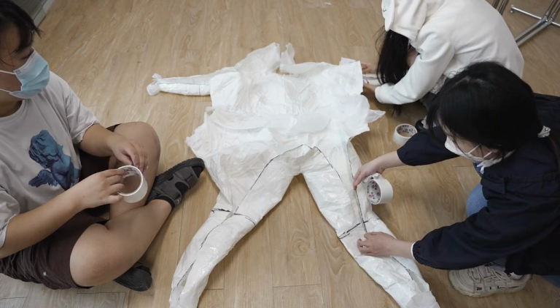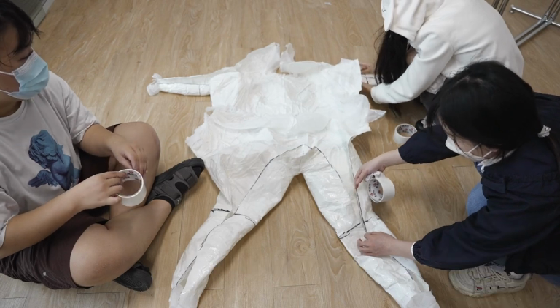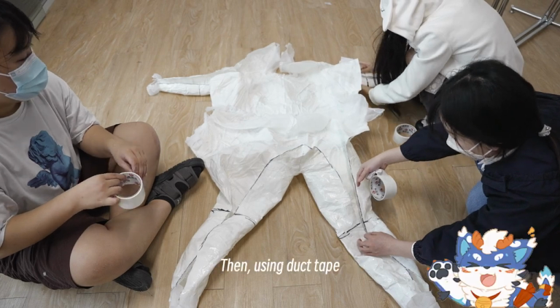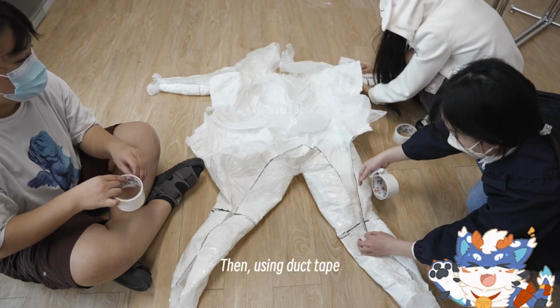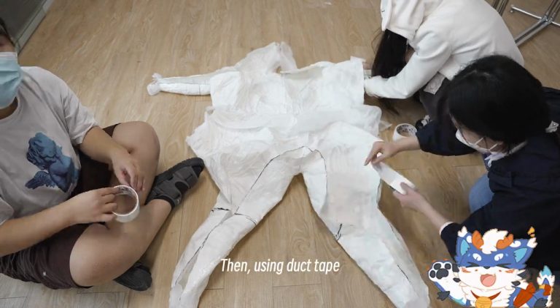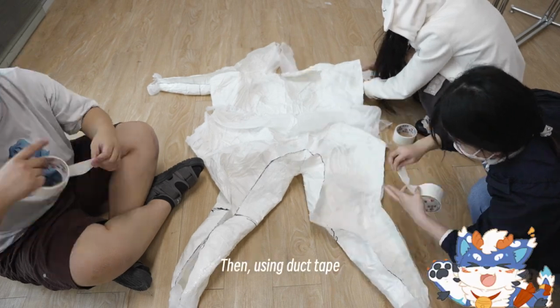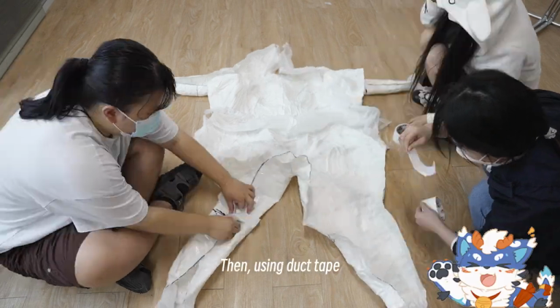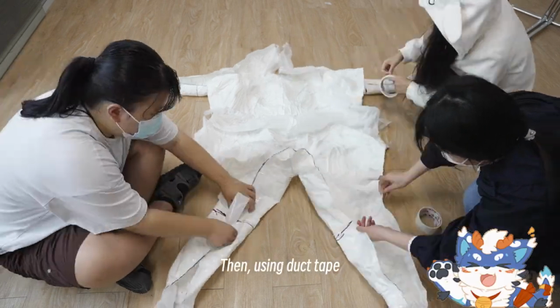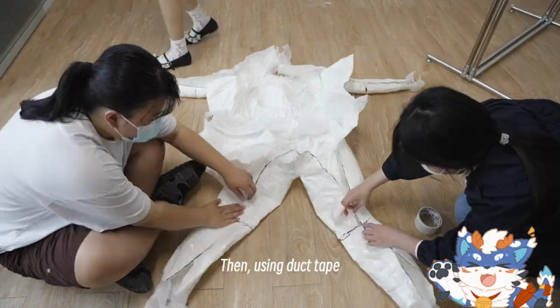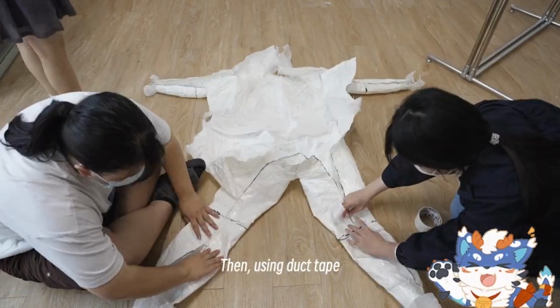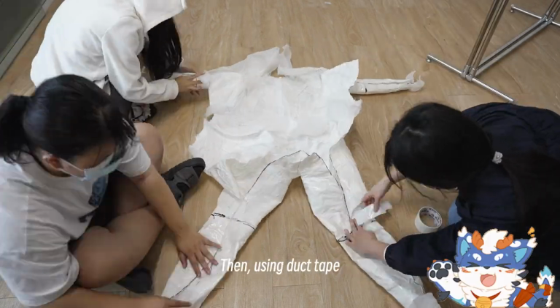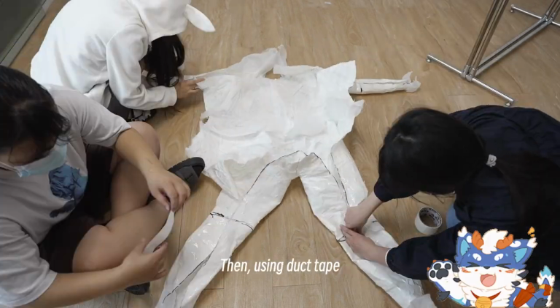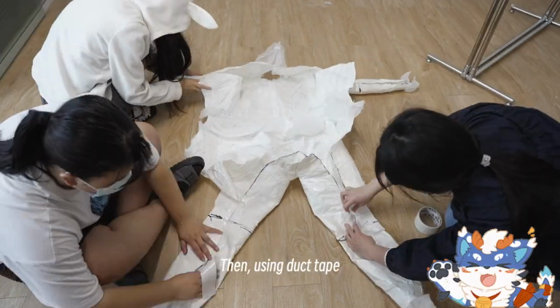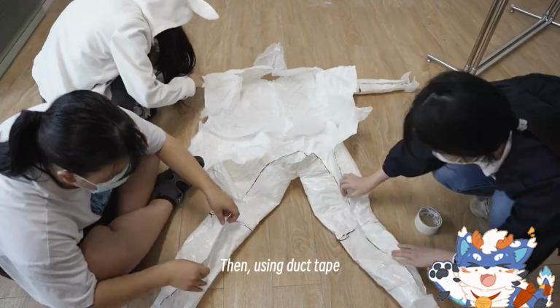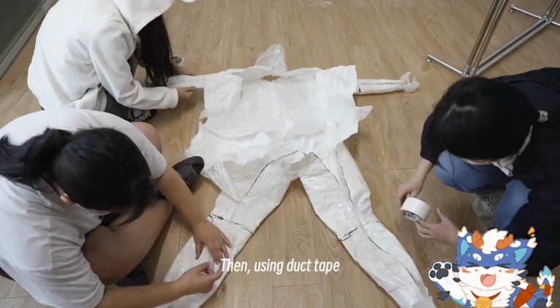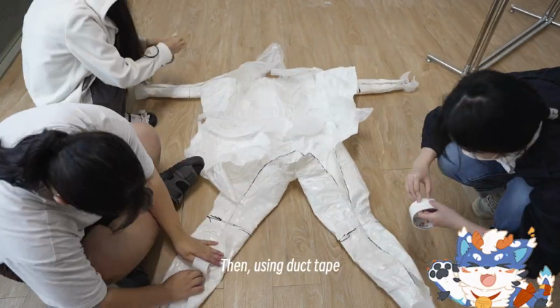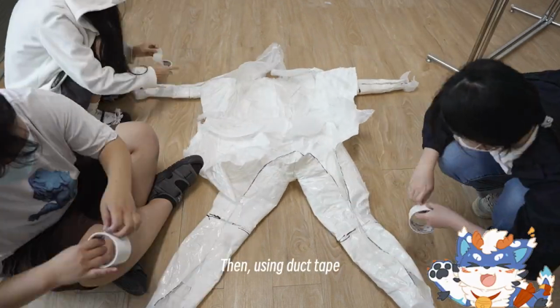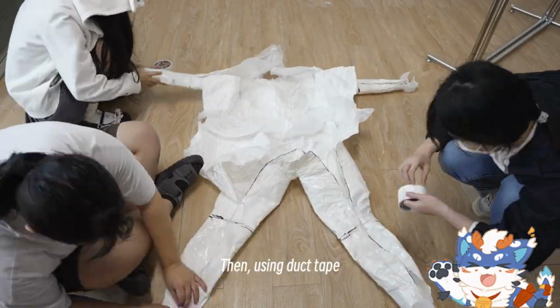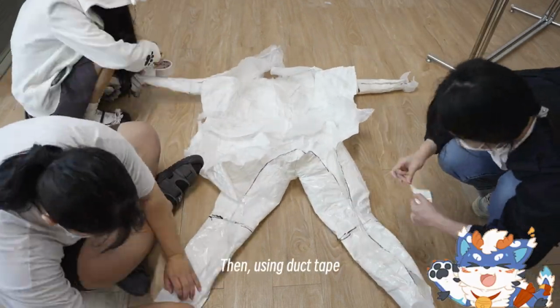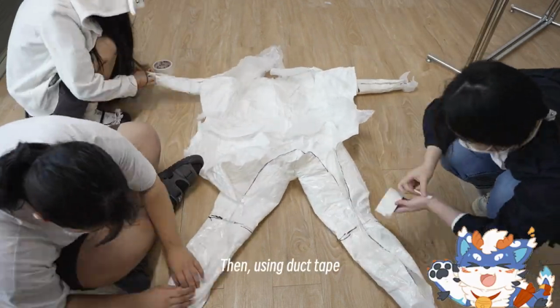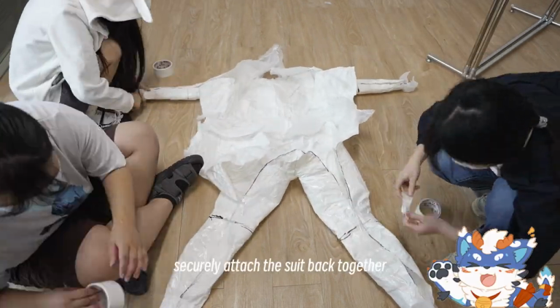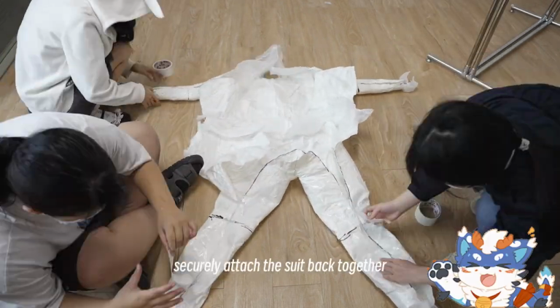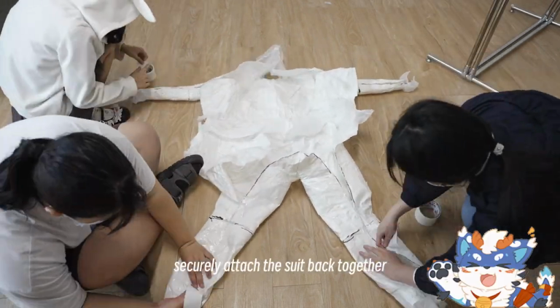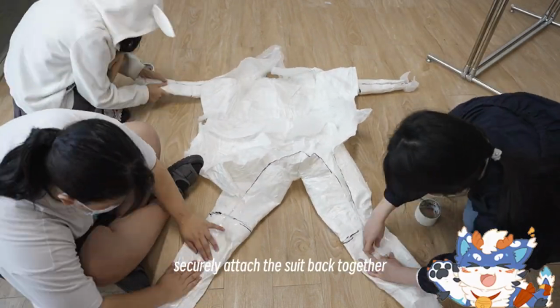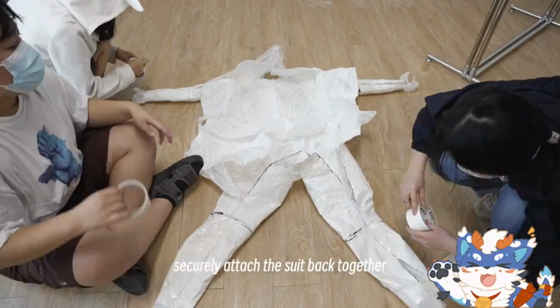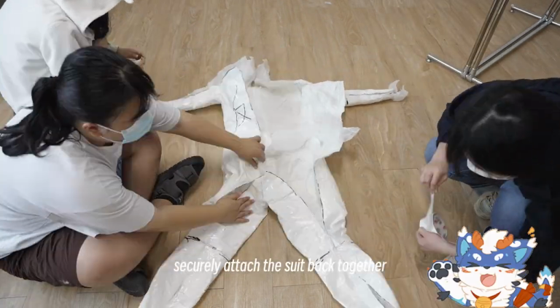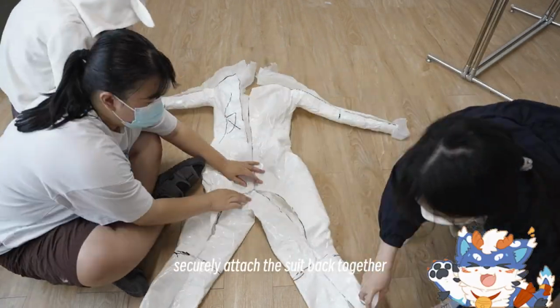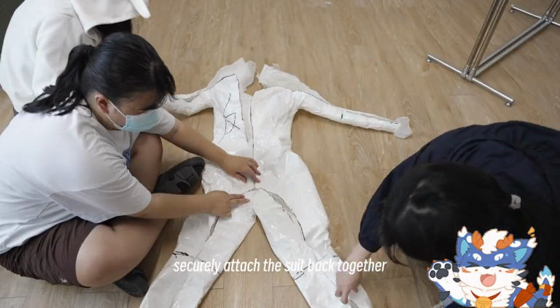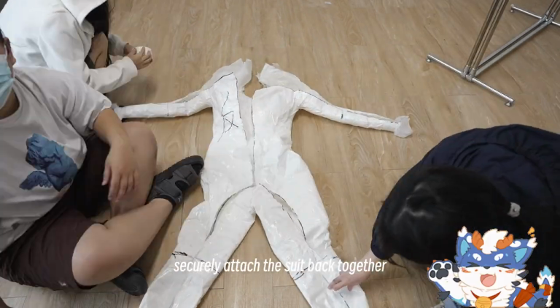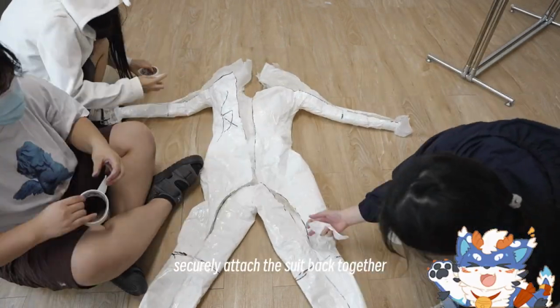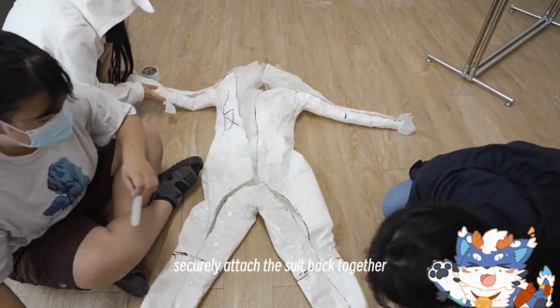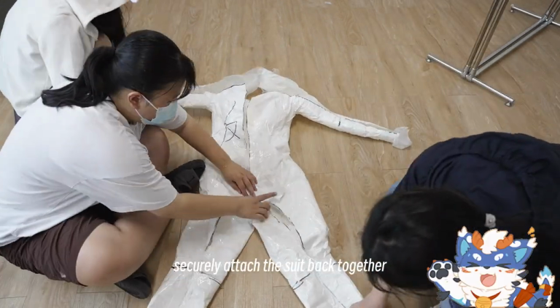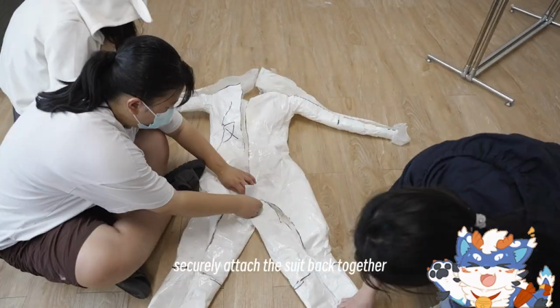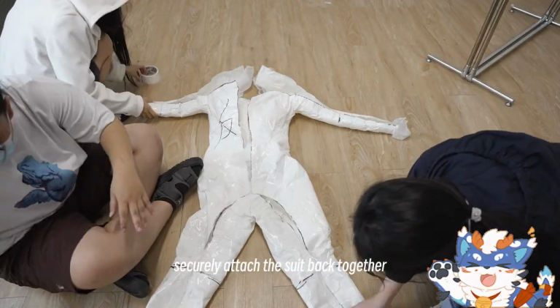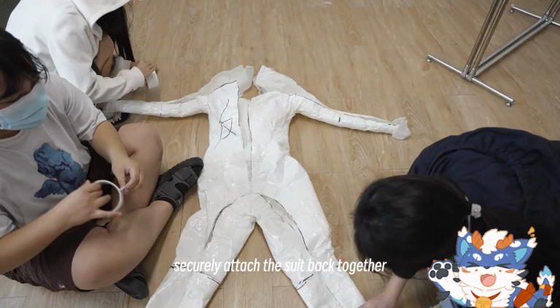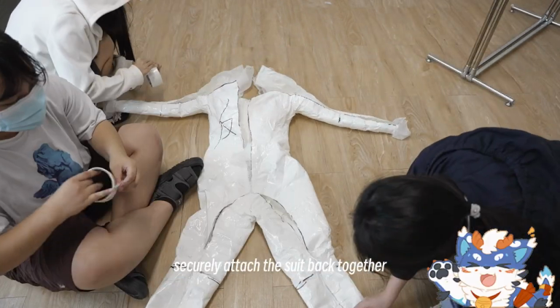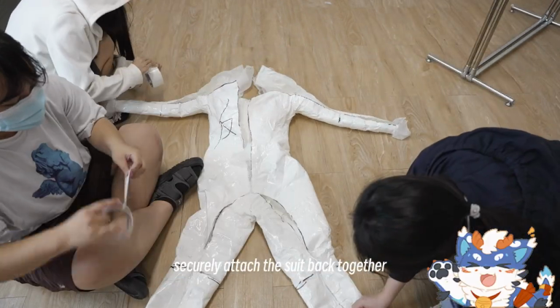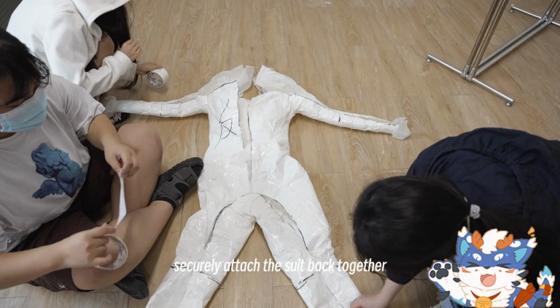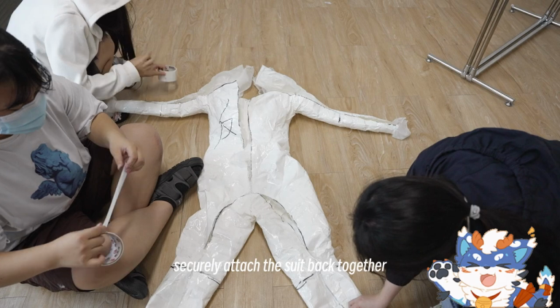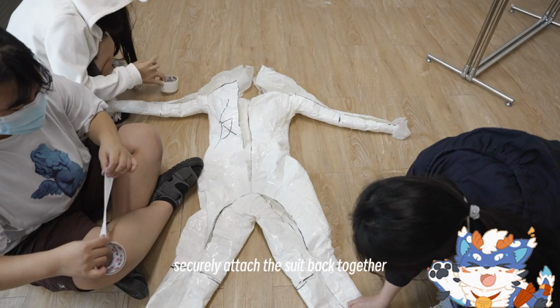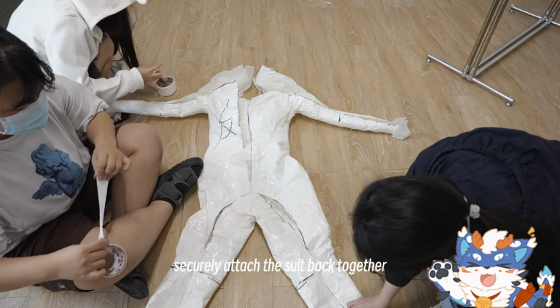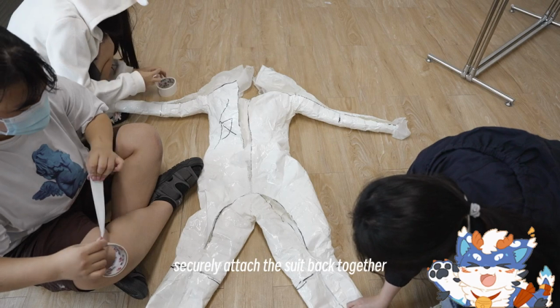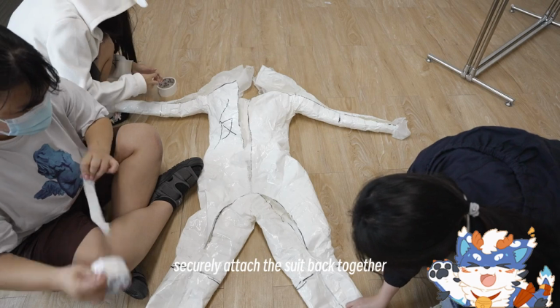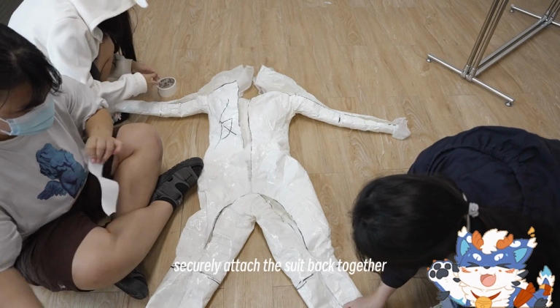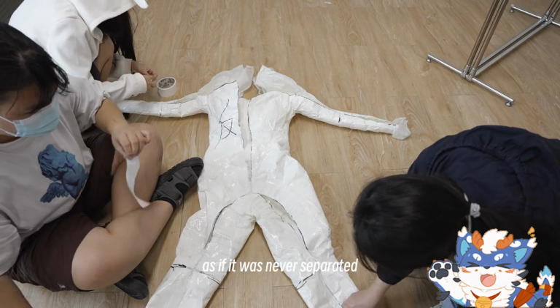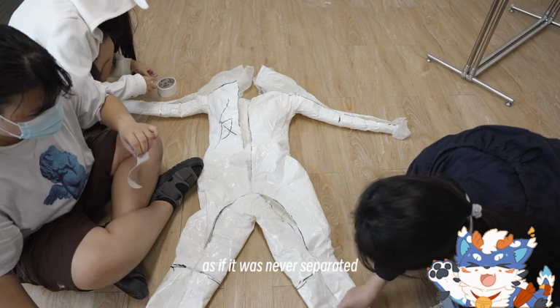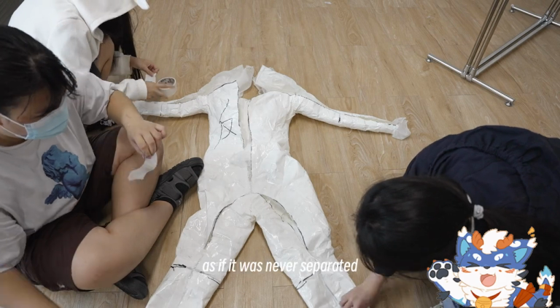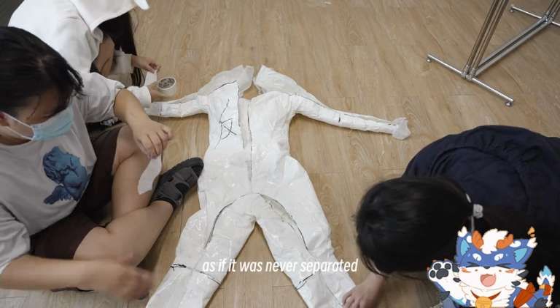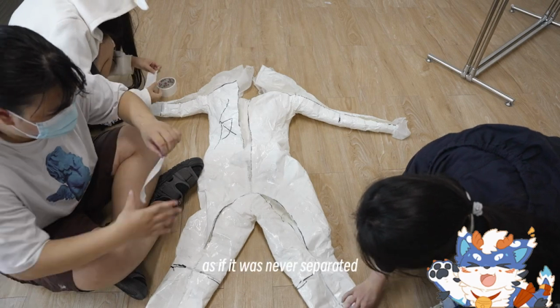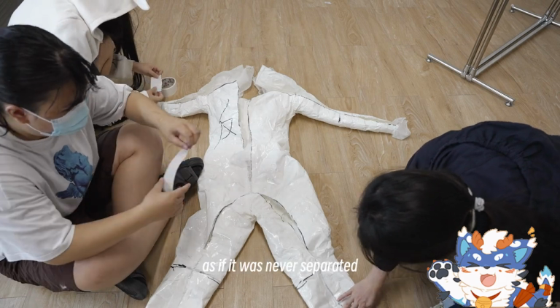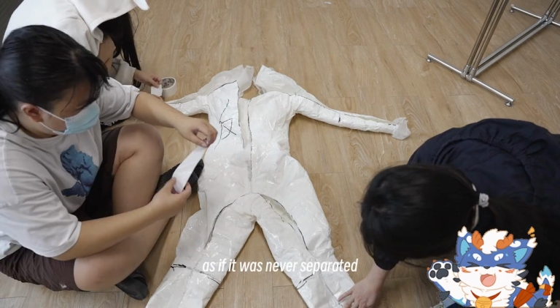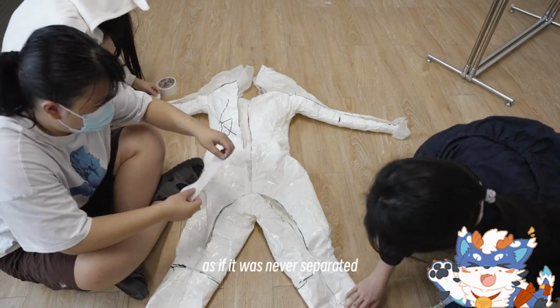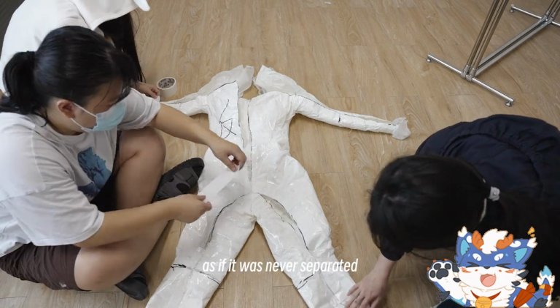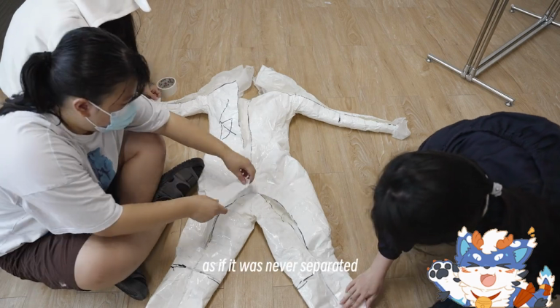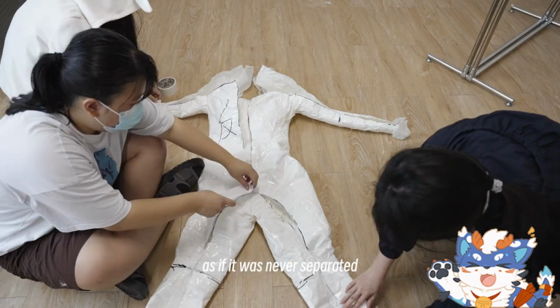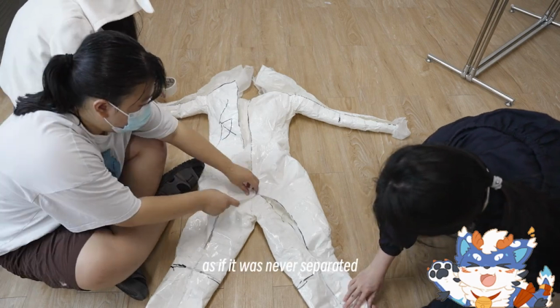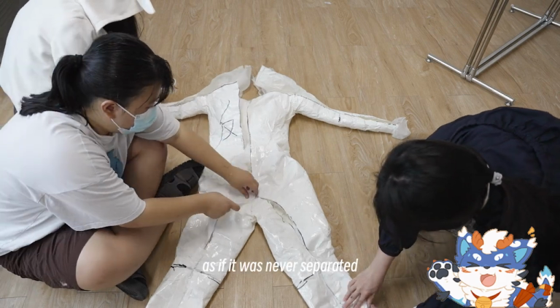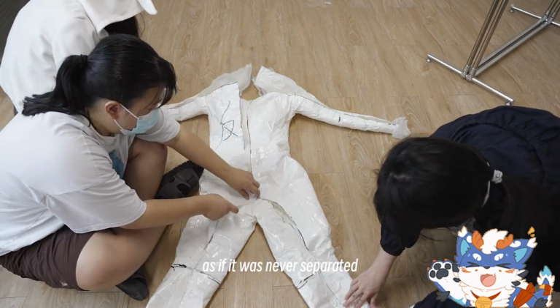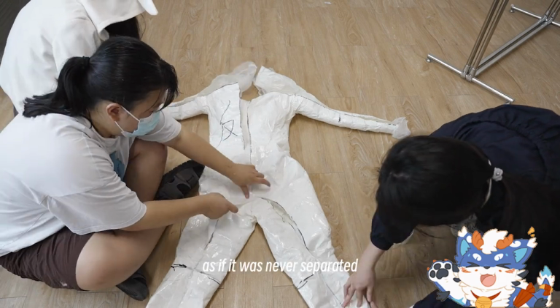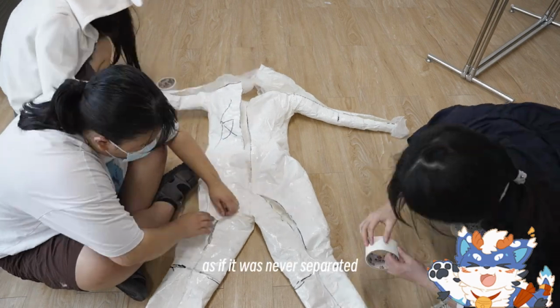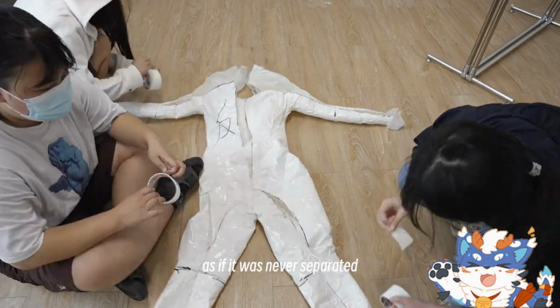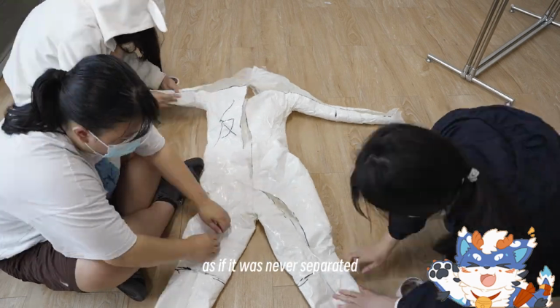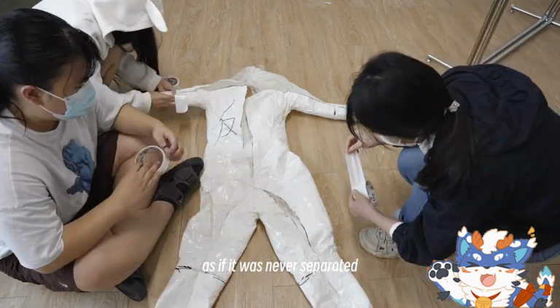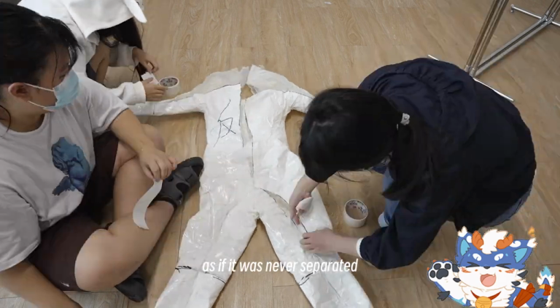Then, using duct tape, securely attach the suit back together, as if it was never separated.